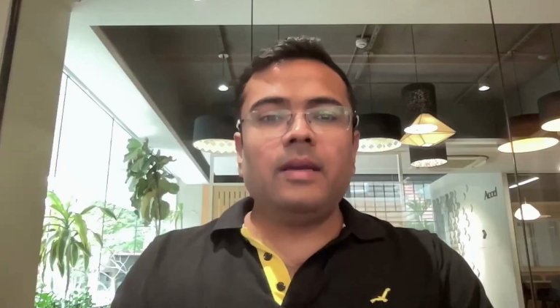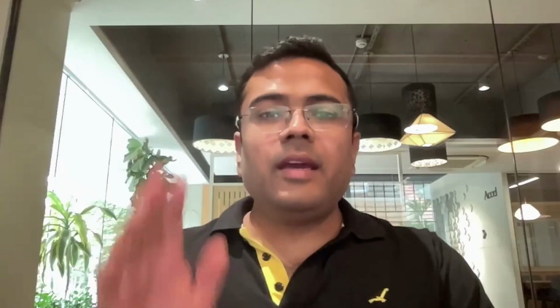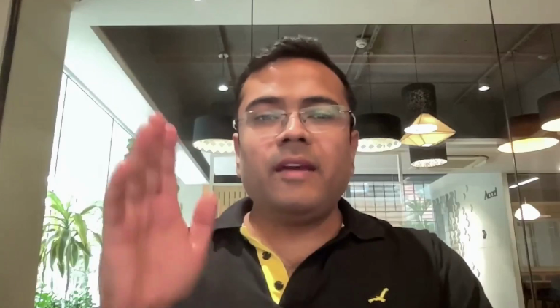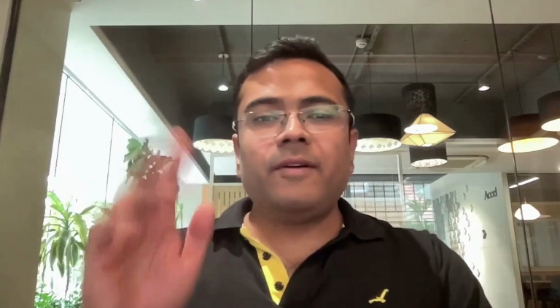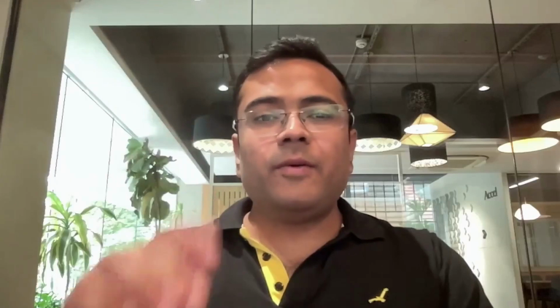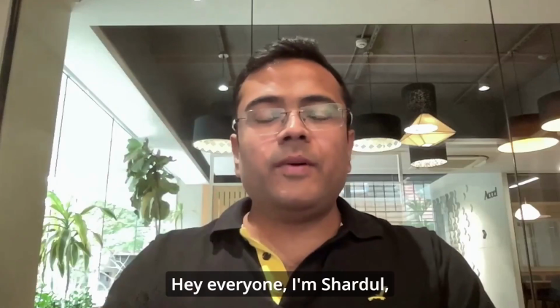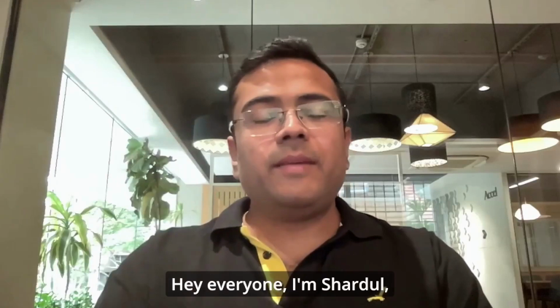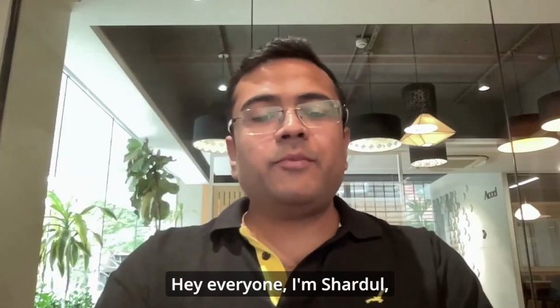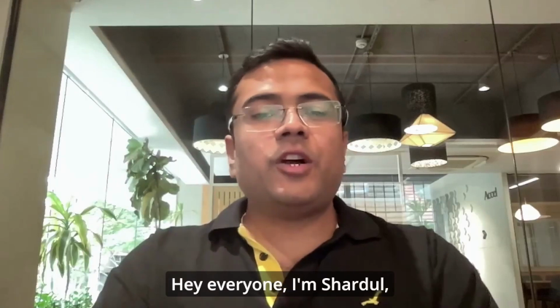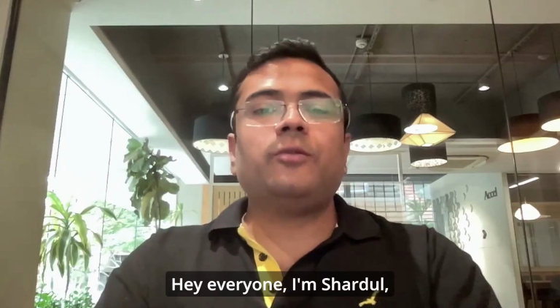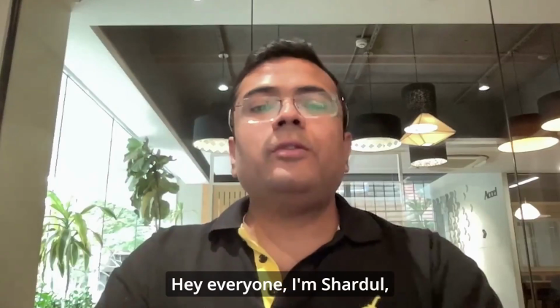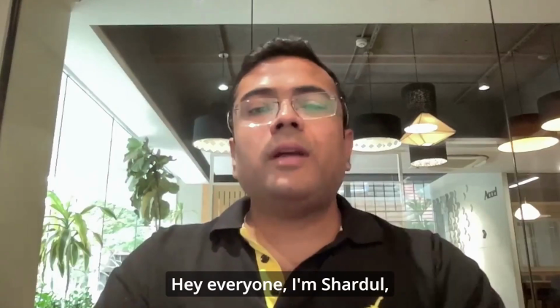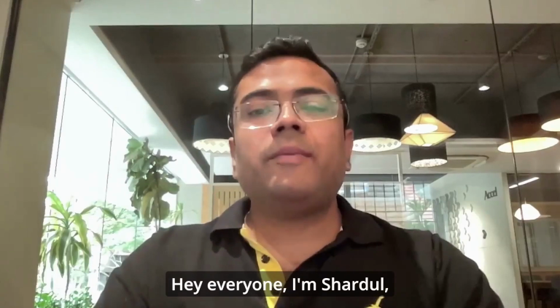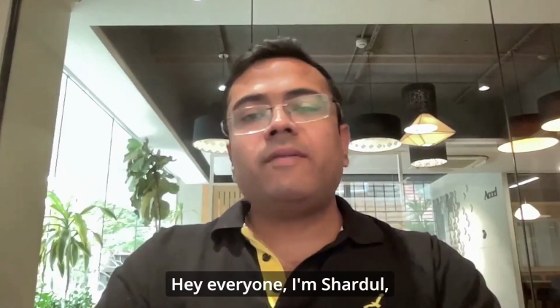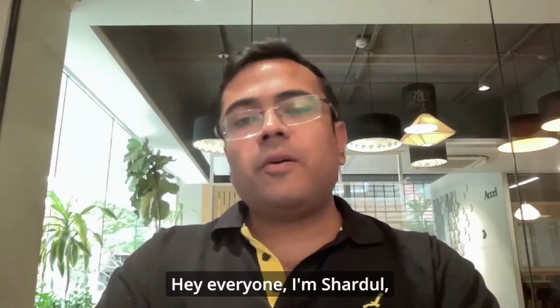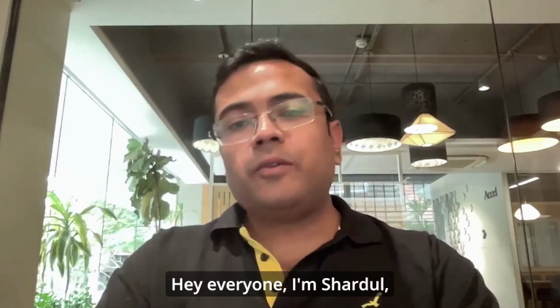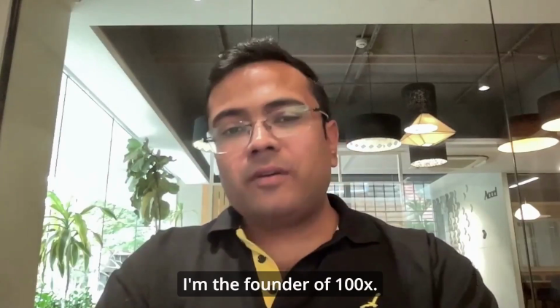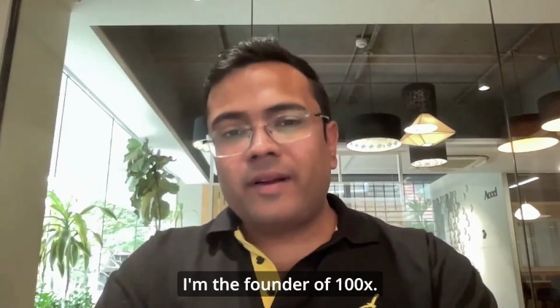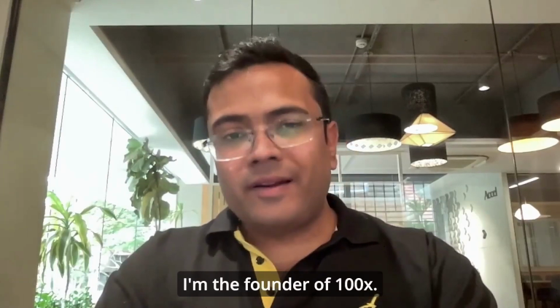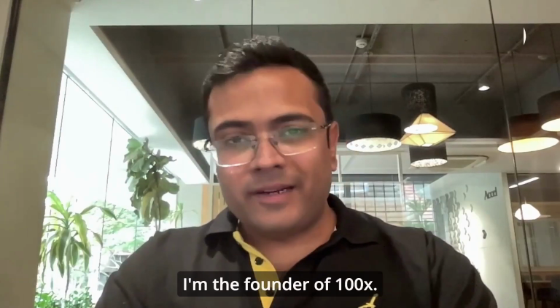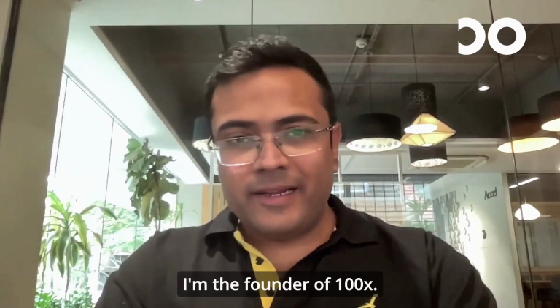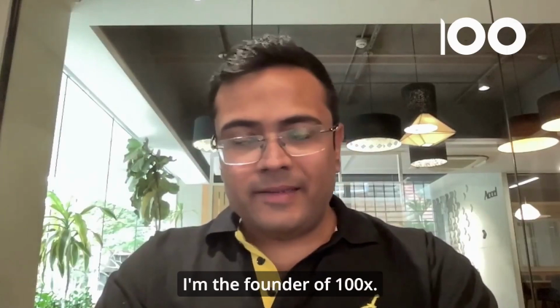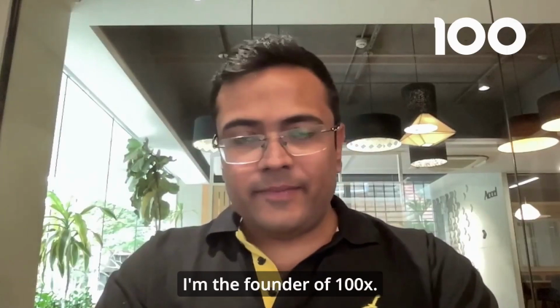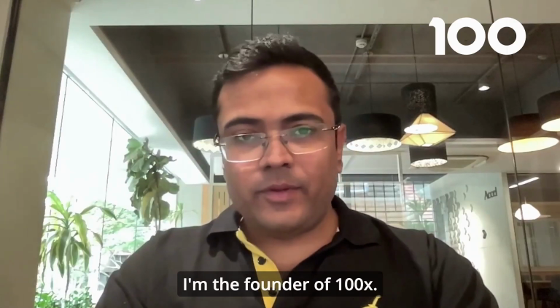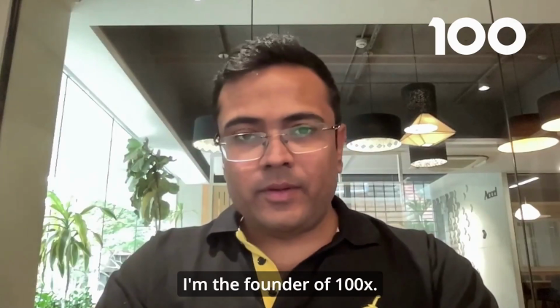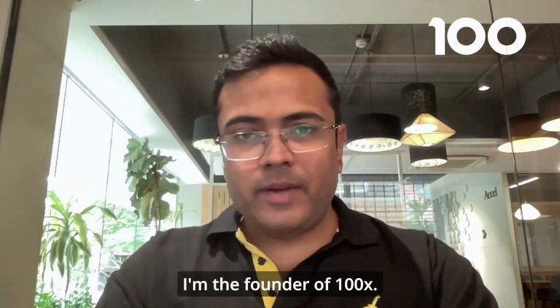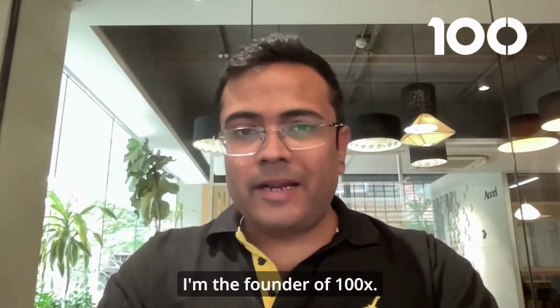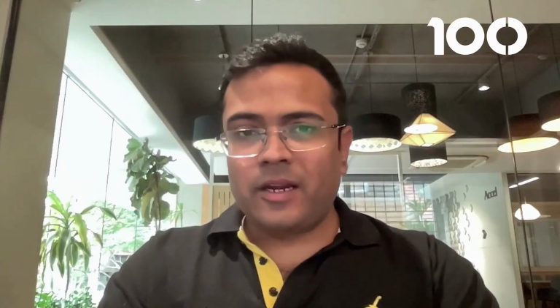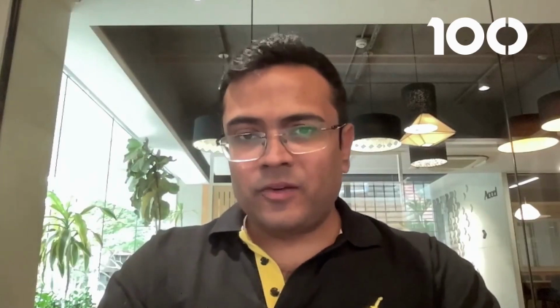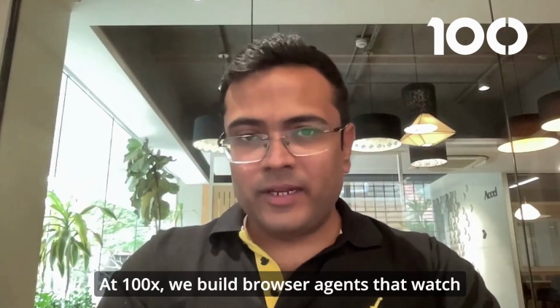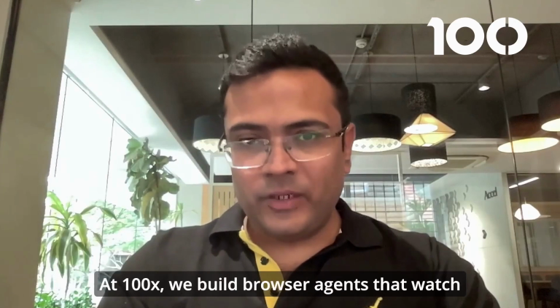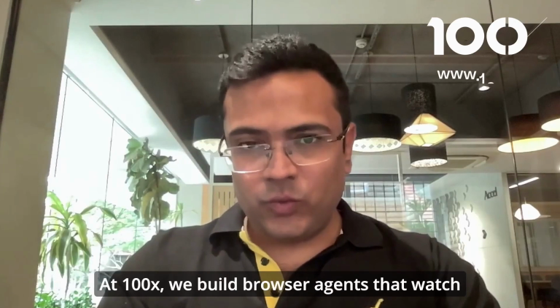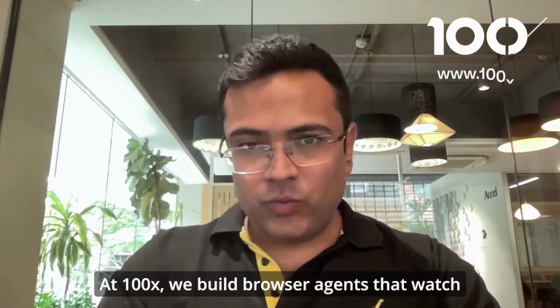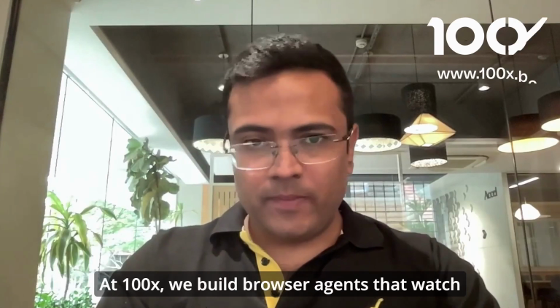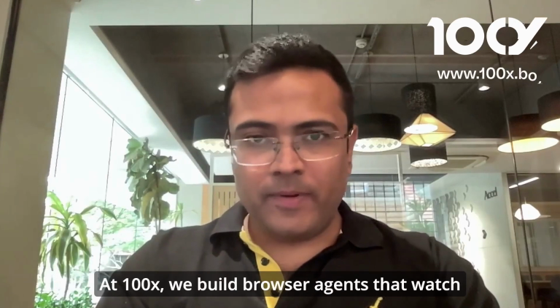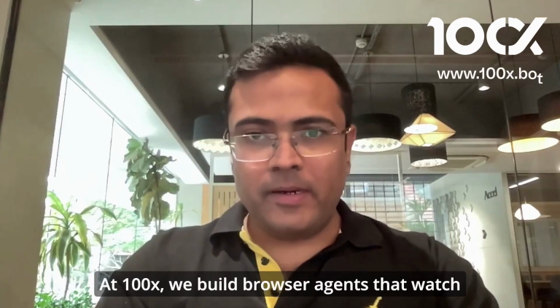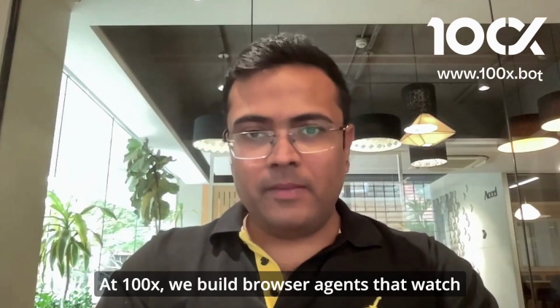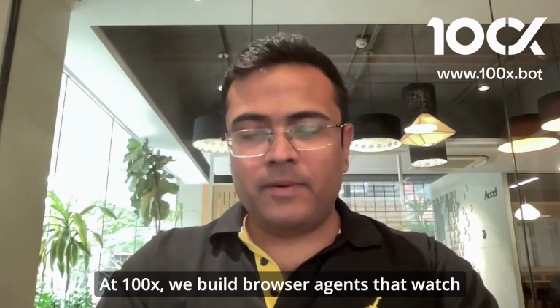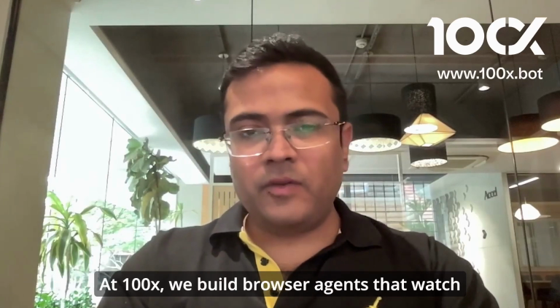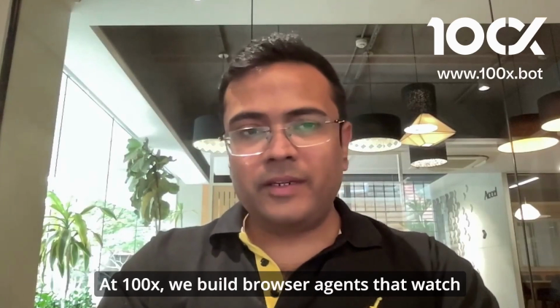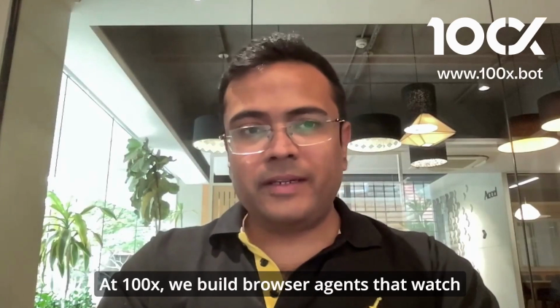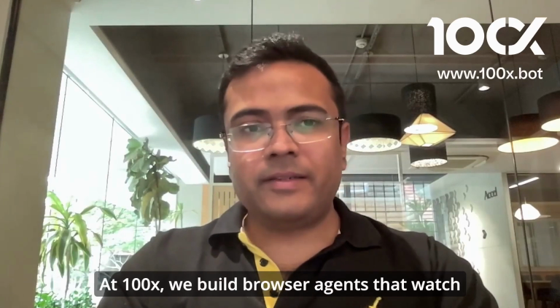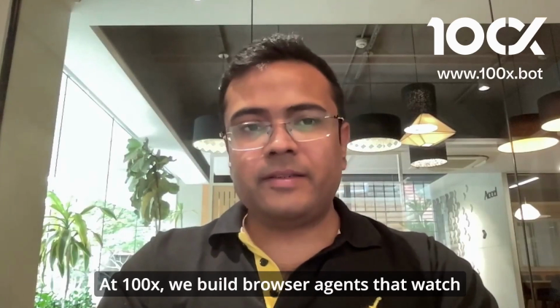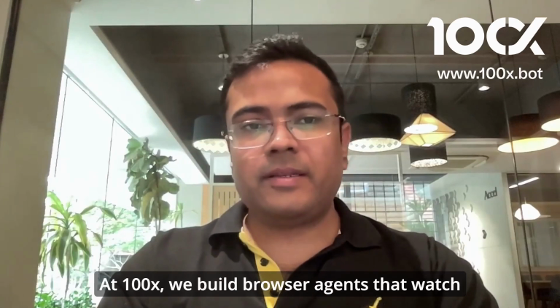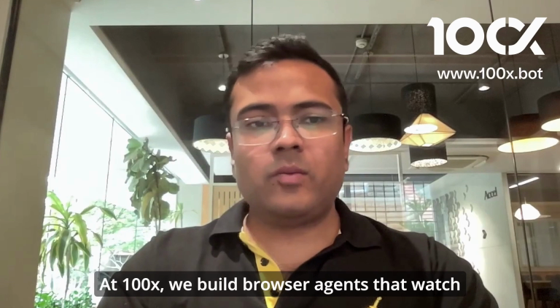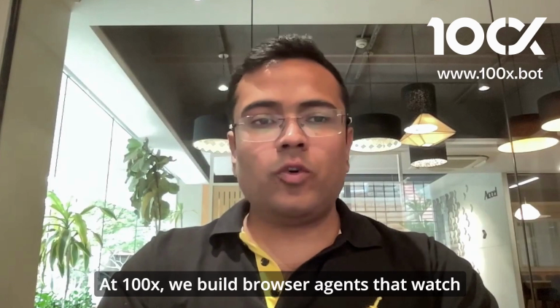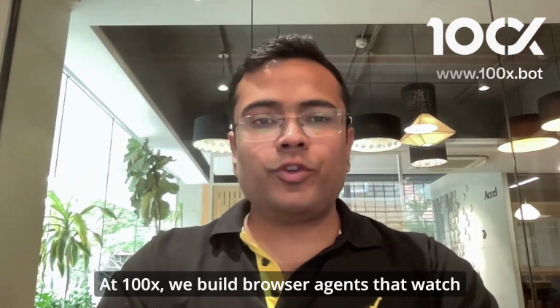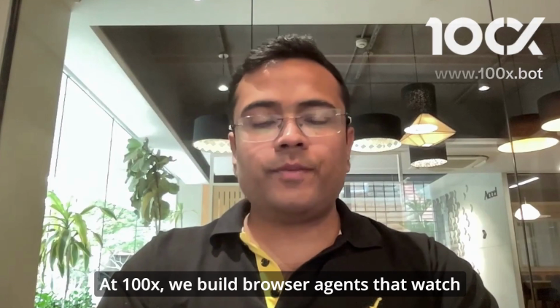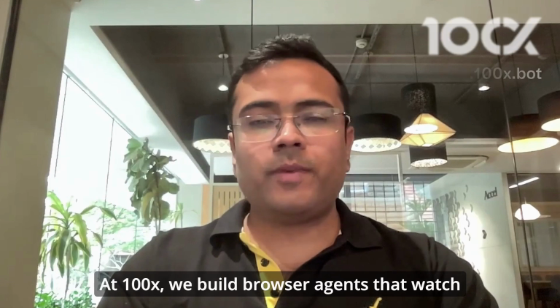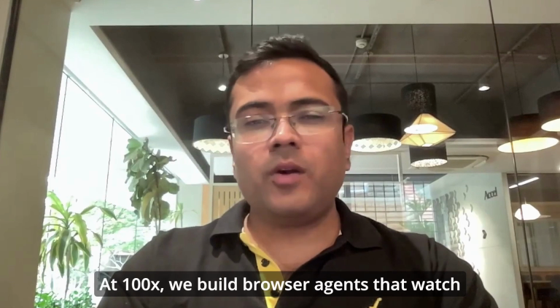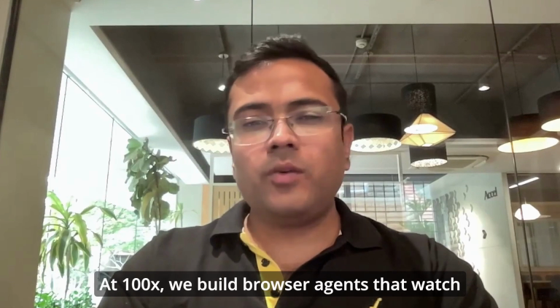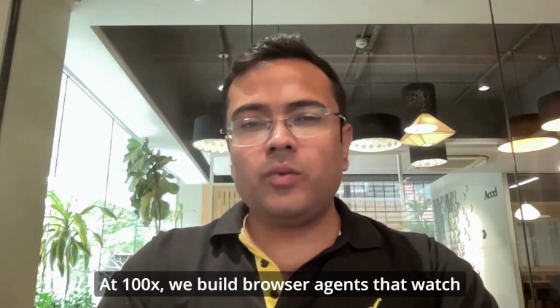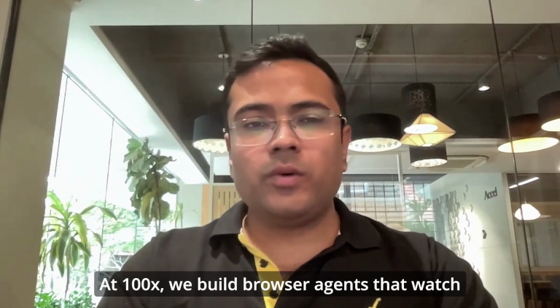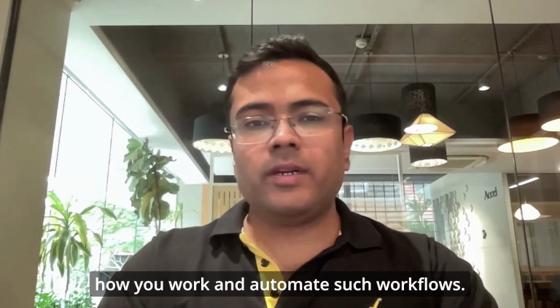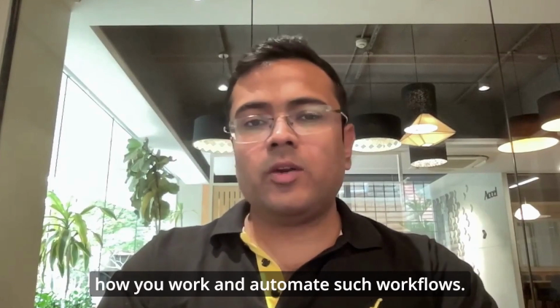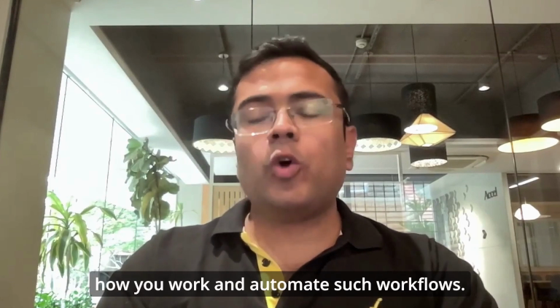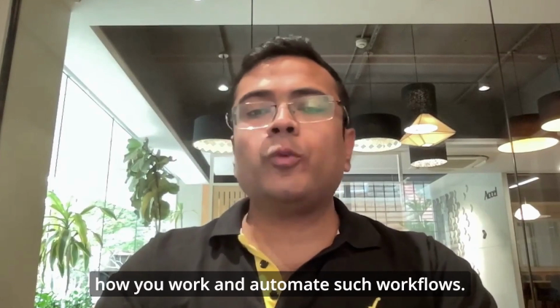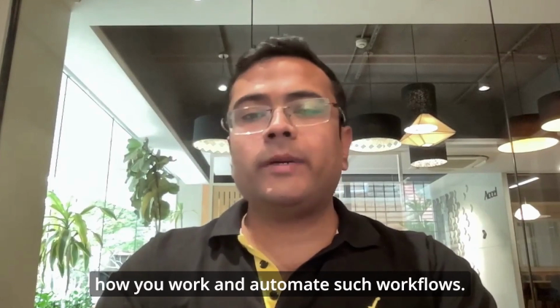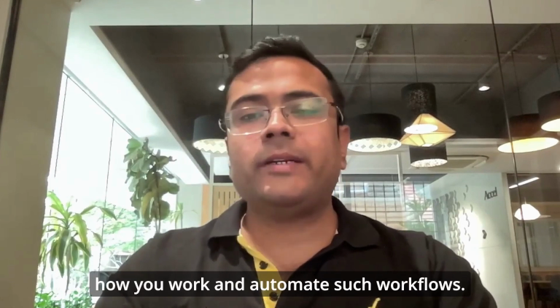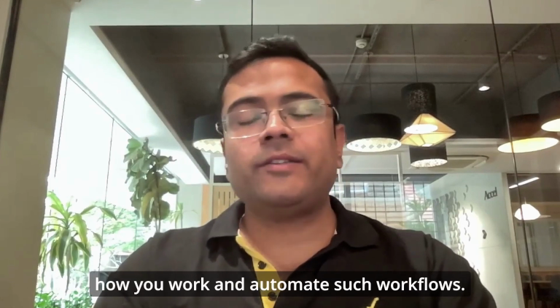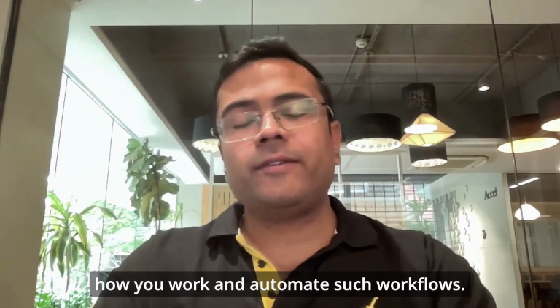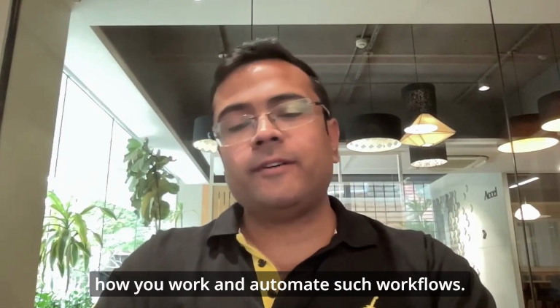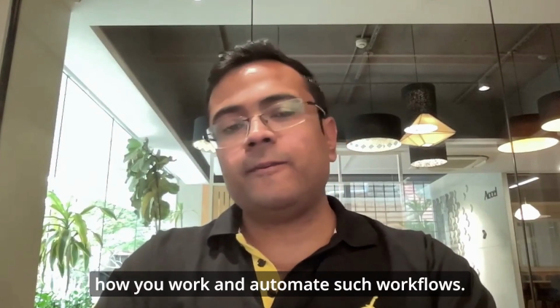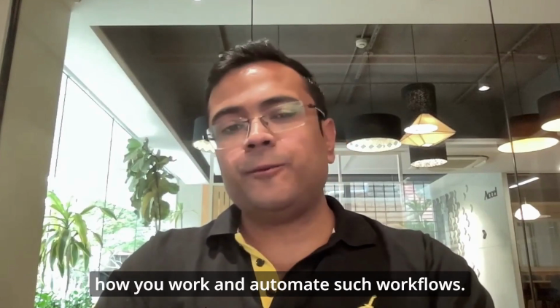Hey everyone, I'm Shartul. I'm the founder of 100x. At 100x, we build browser agents that watch how you work and automate such workflows.